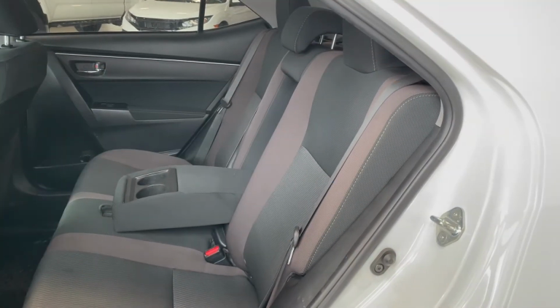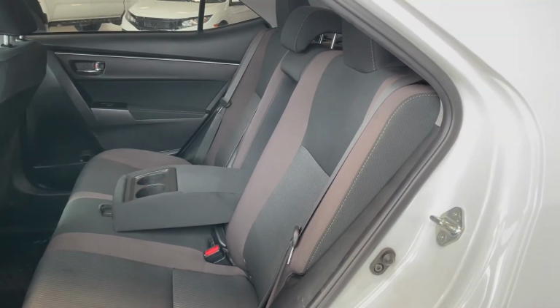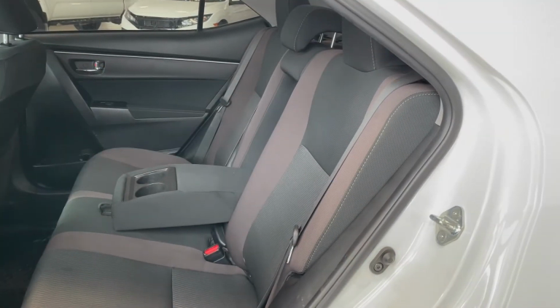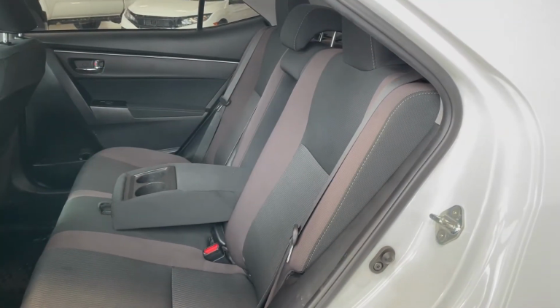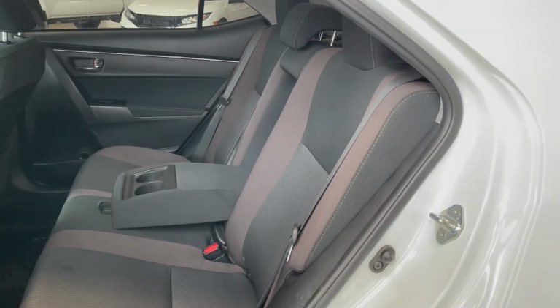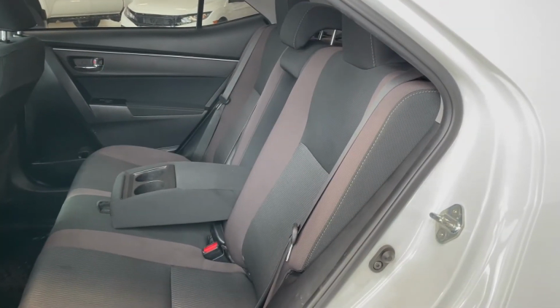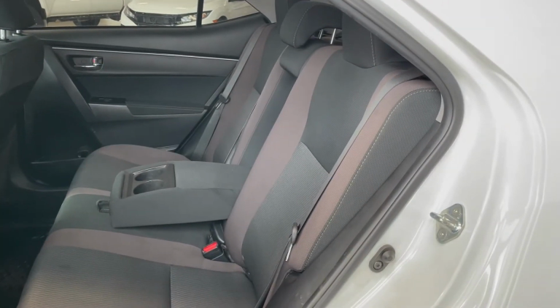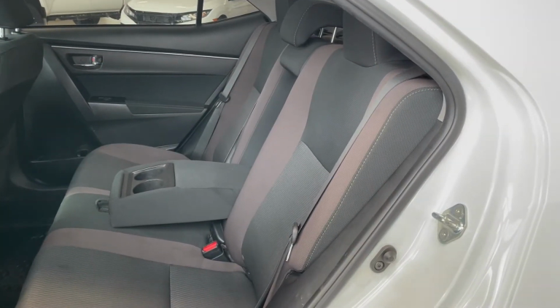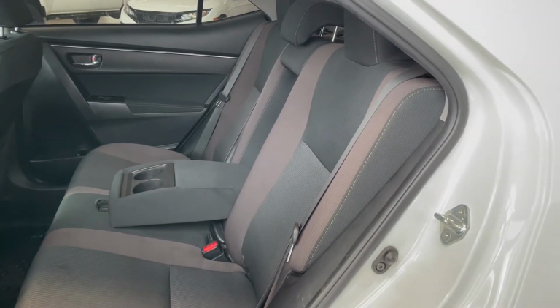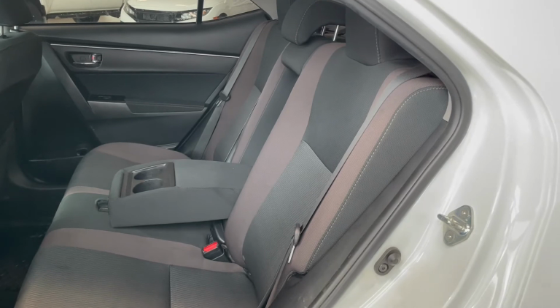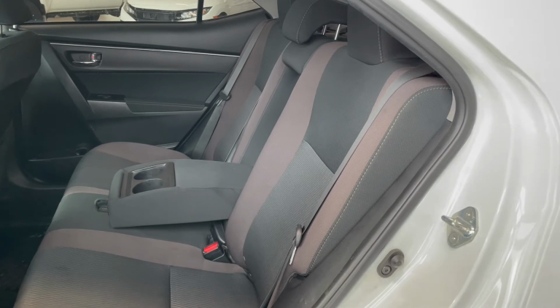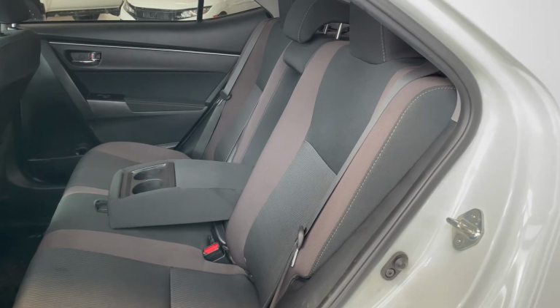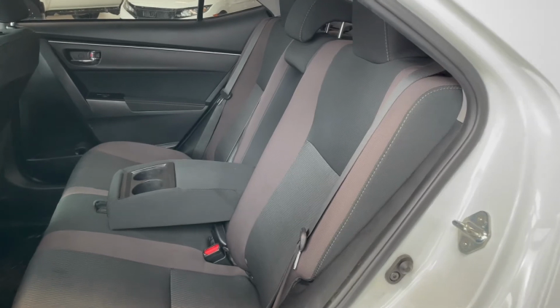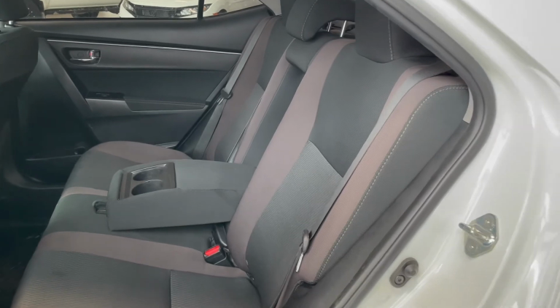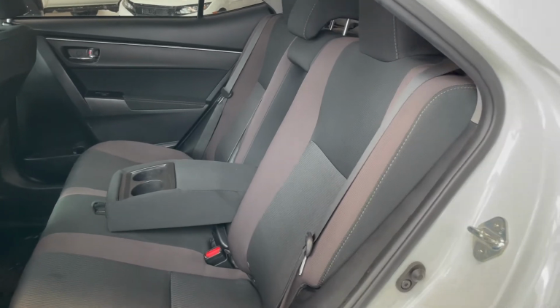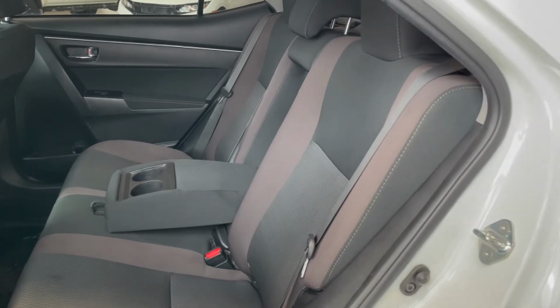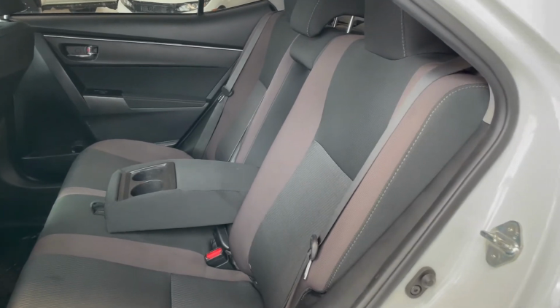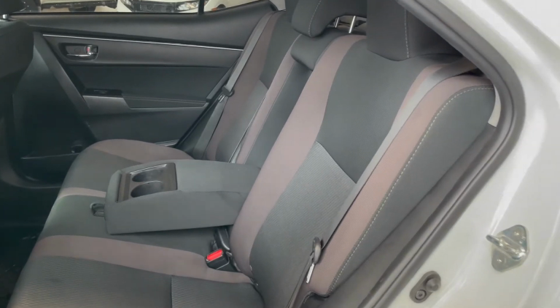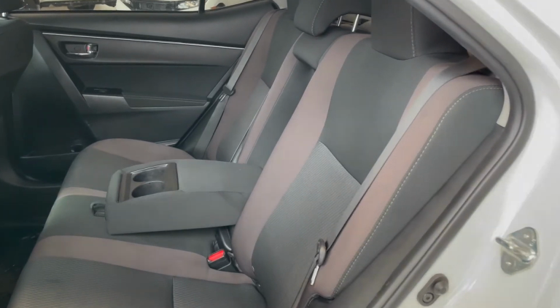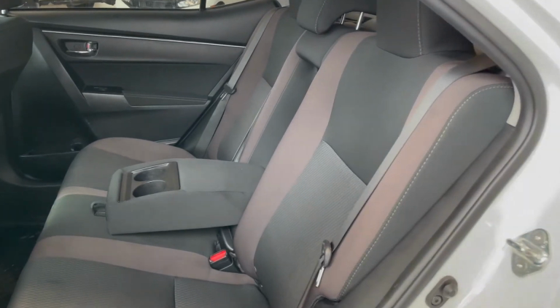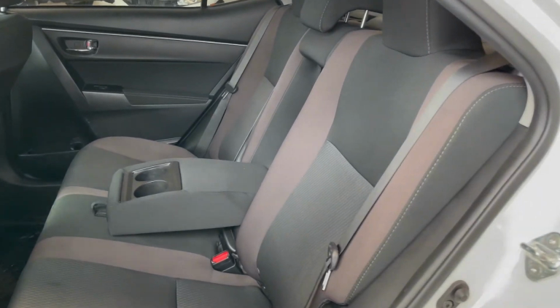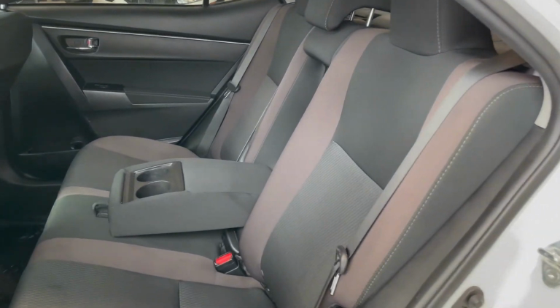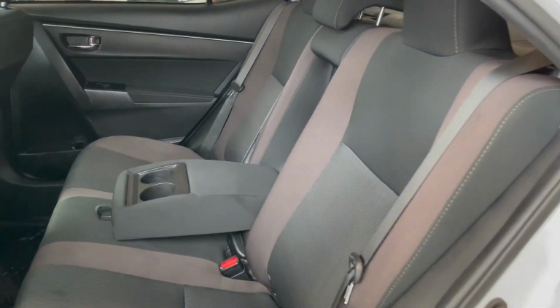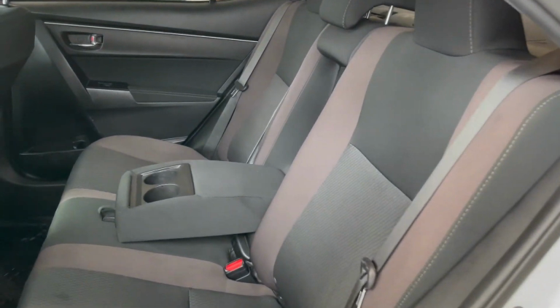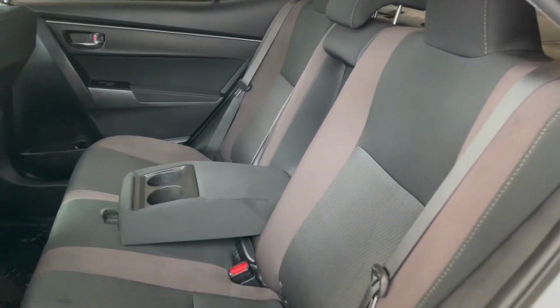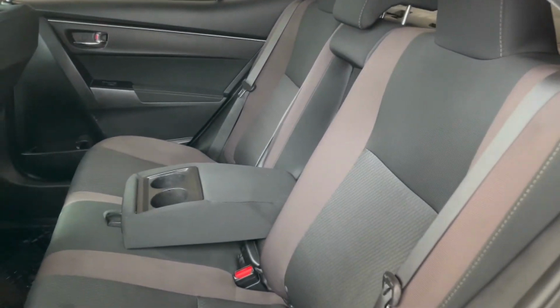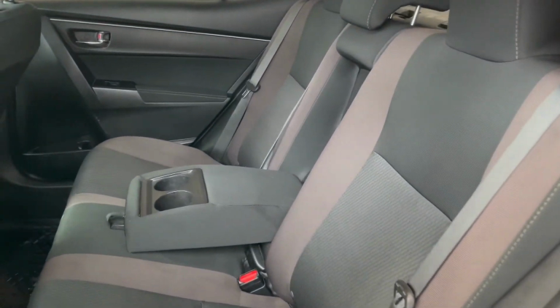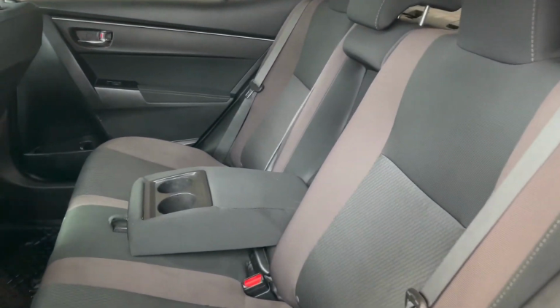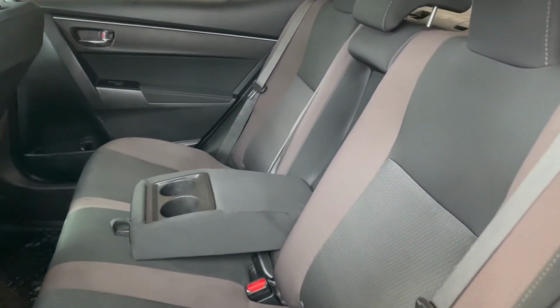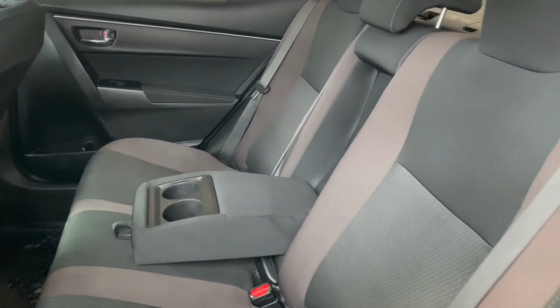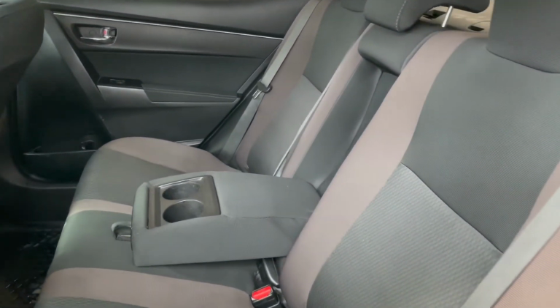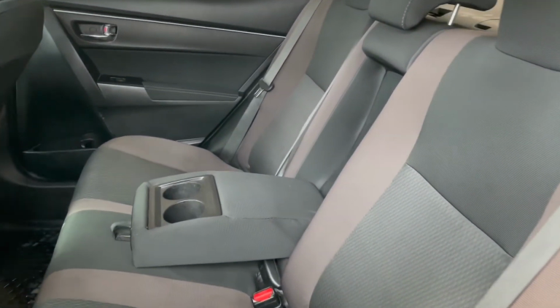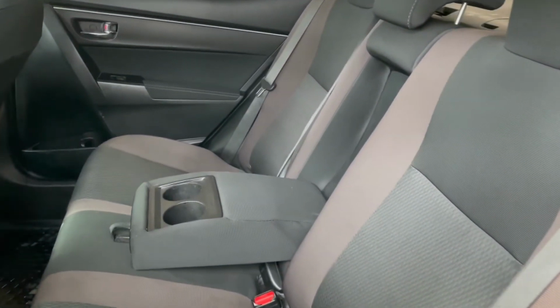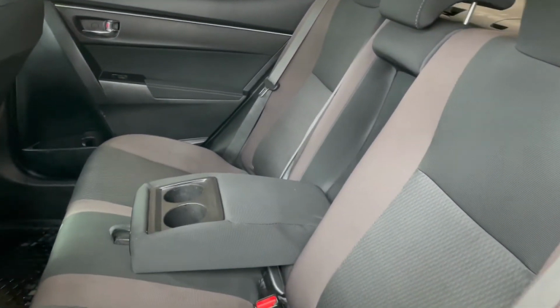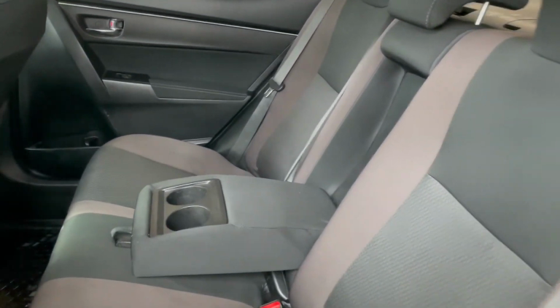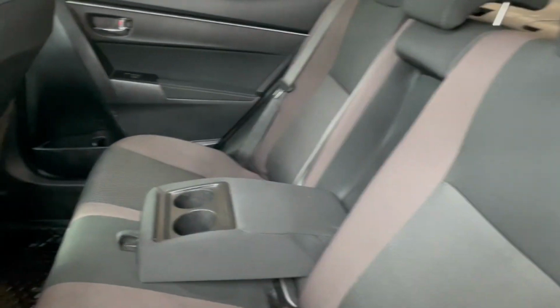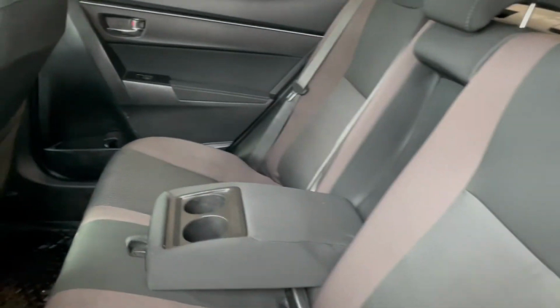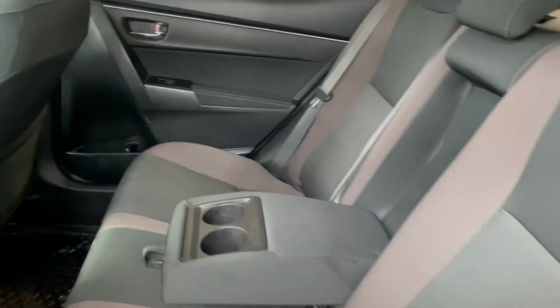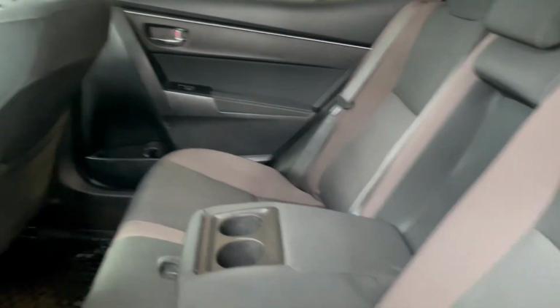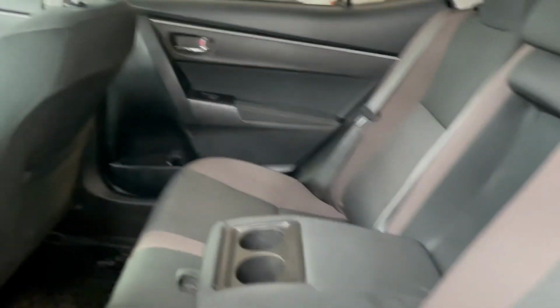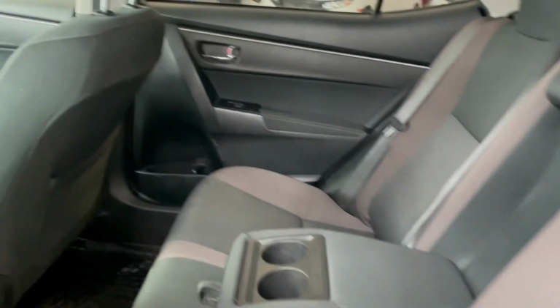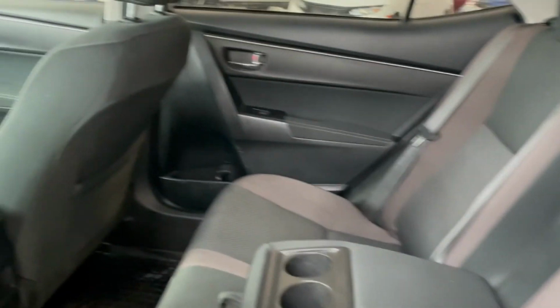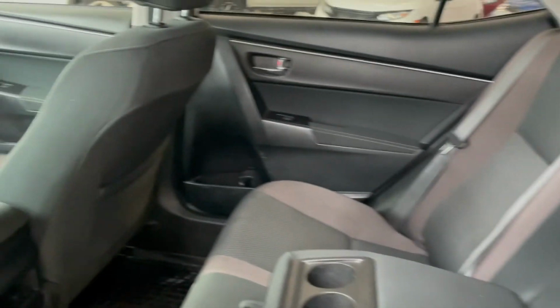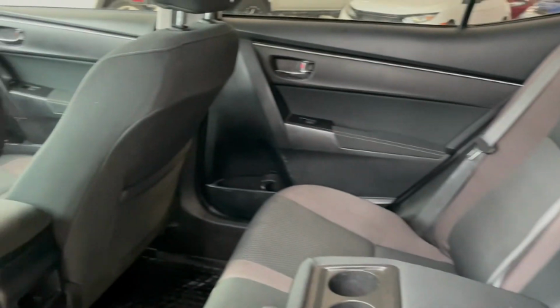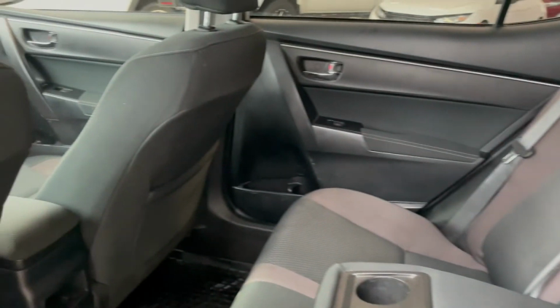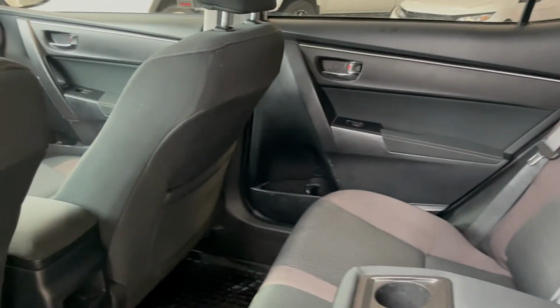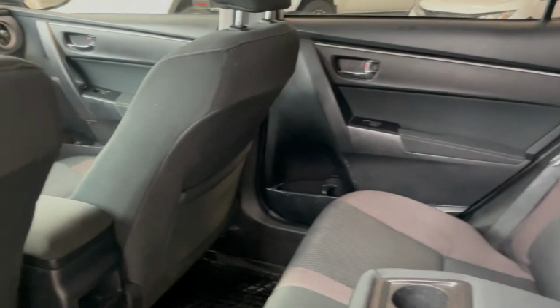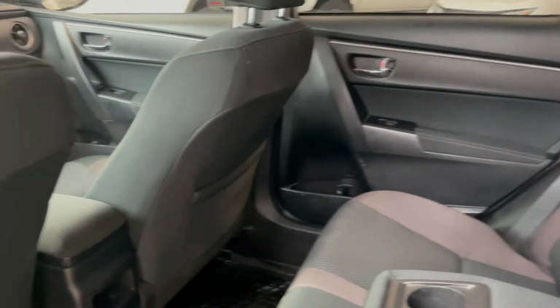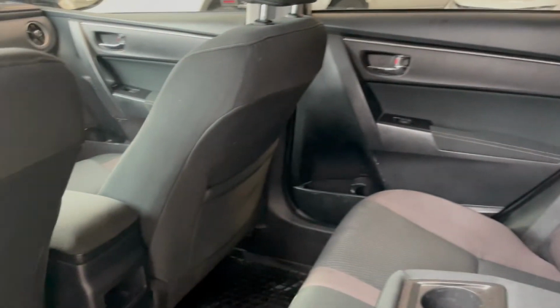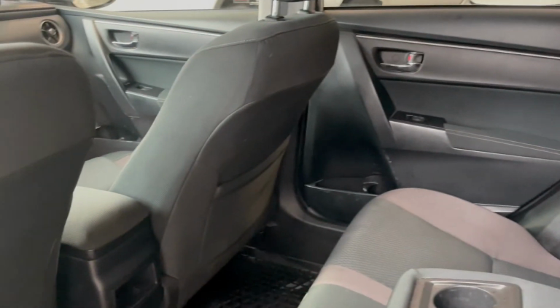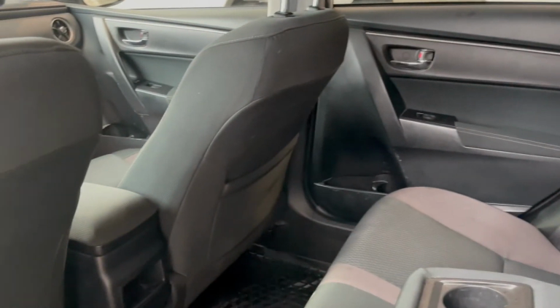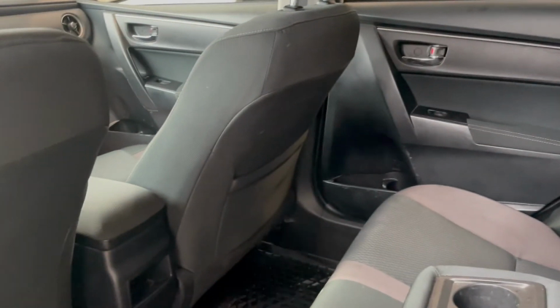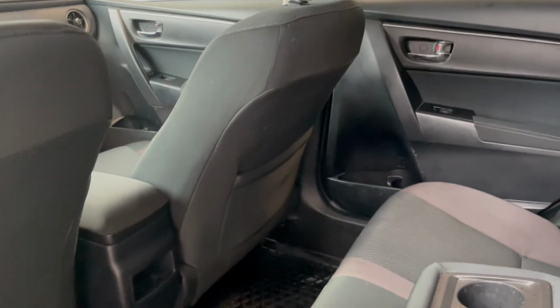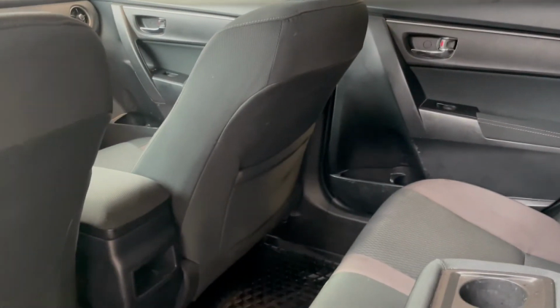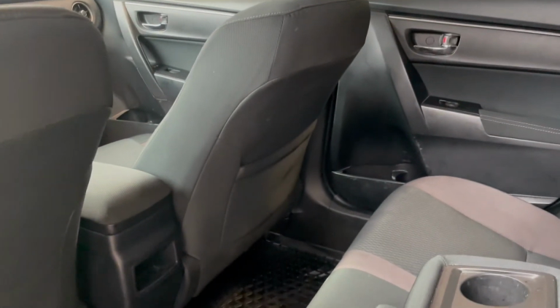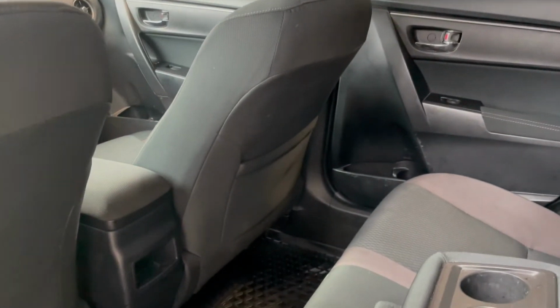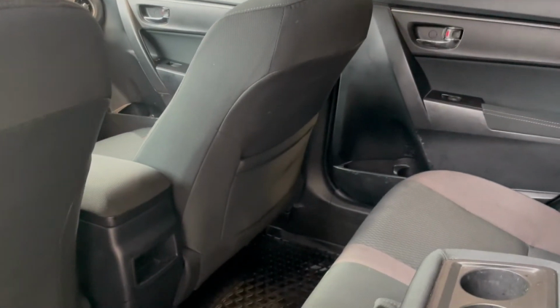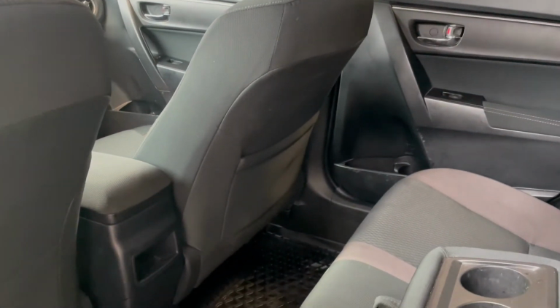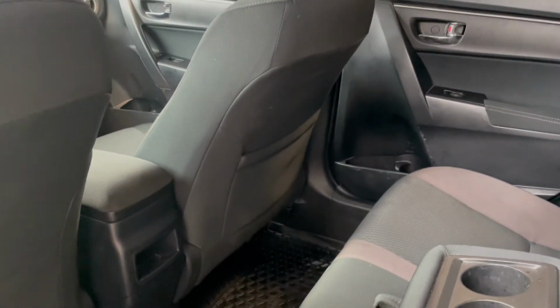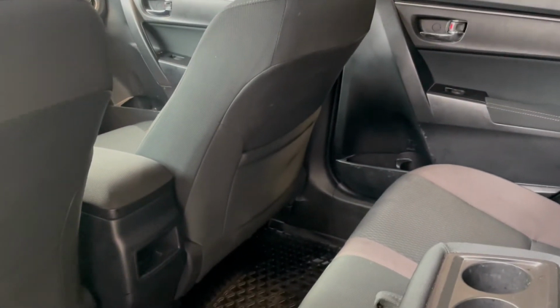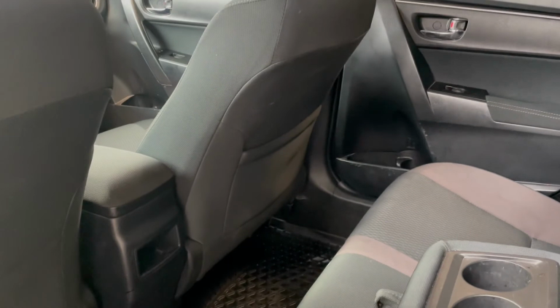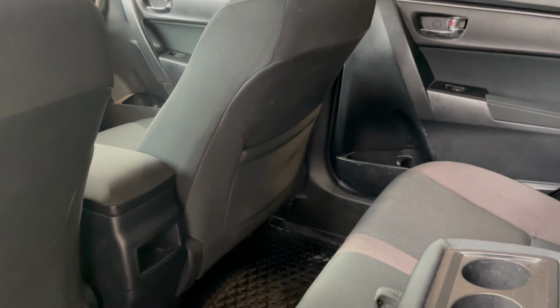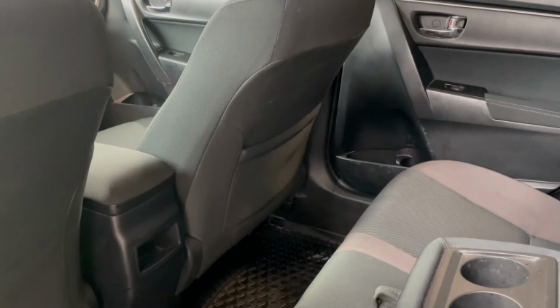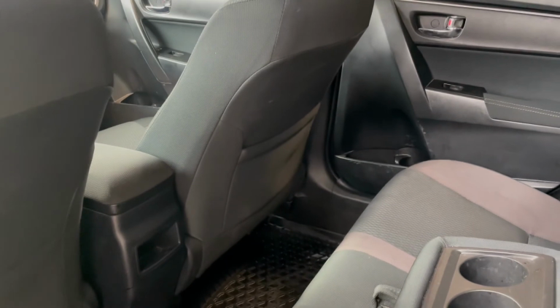Taking a look at the rear seats we have two fold-down cup holders along with a storage pouch in the passenger seat back.